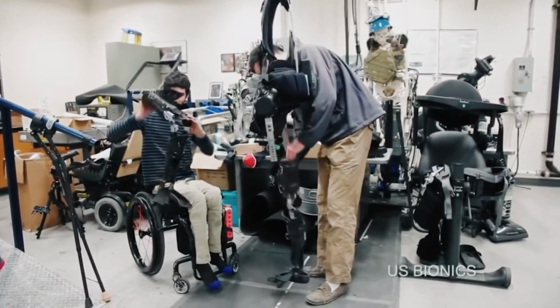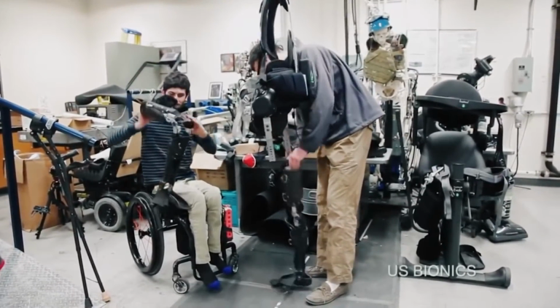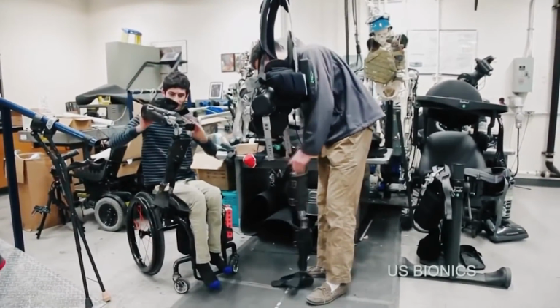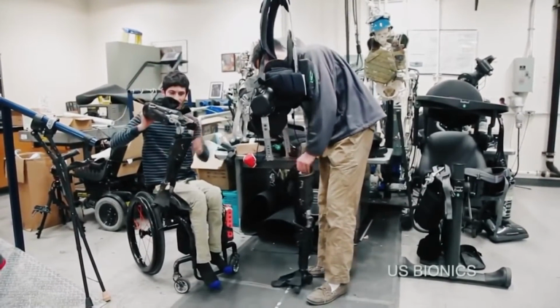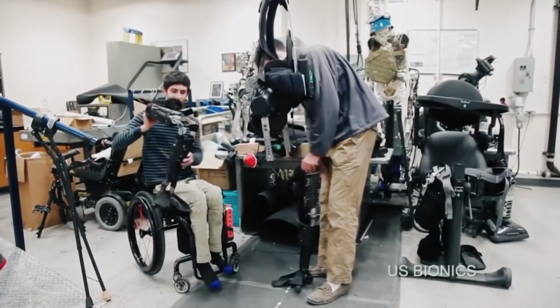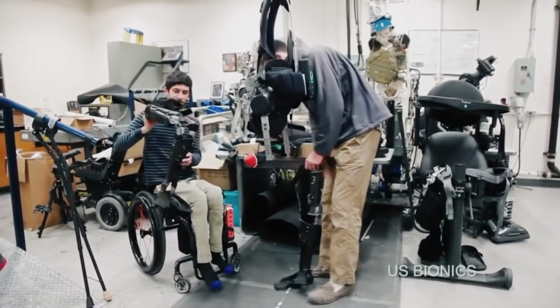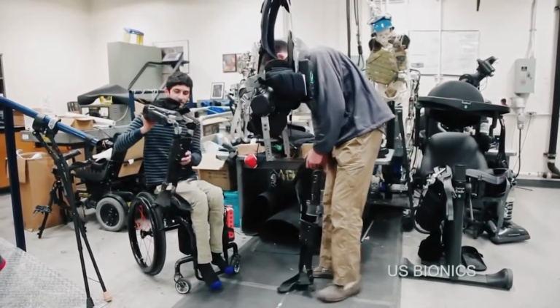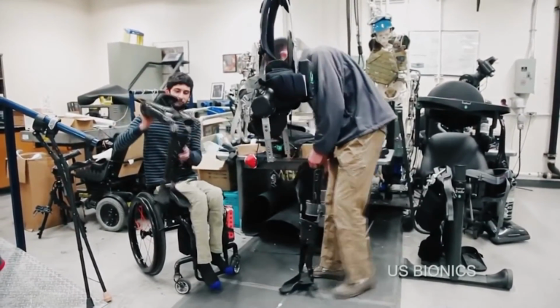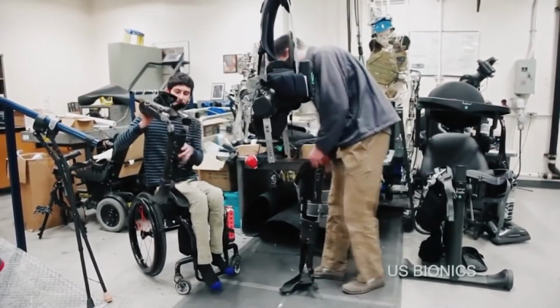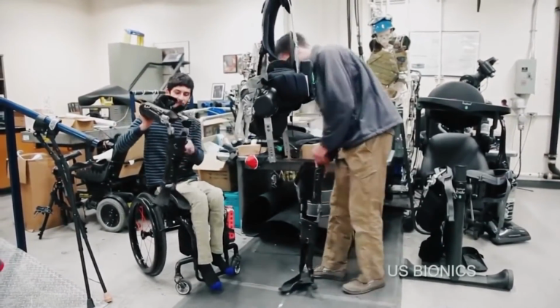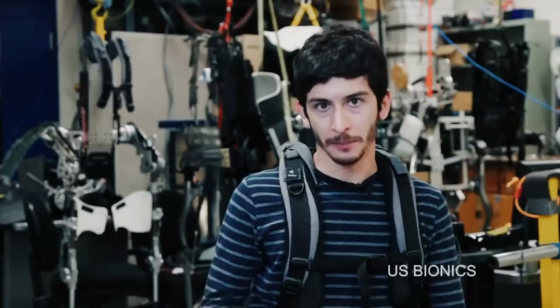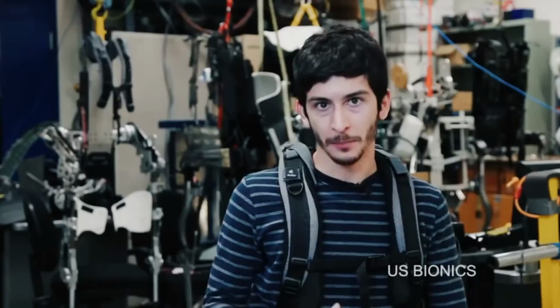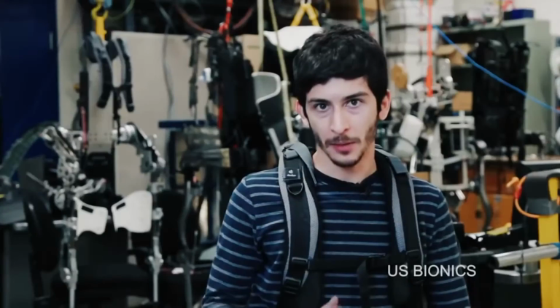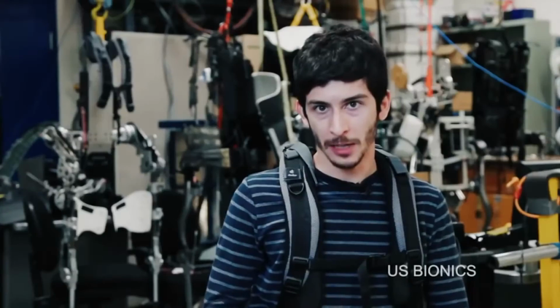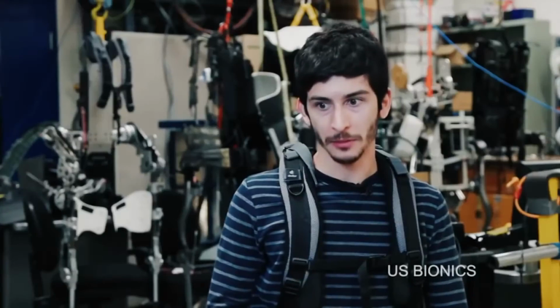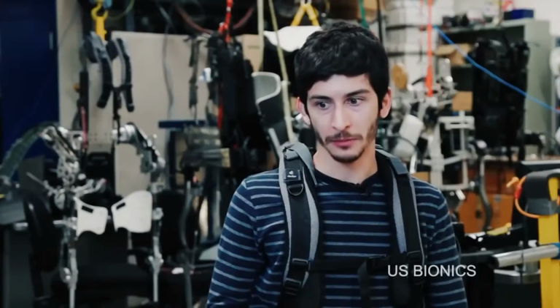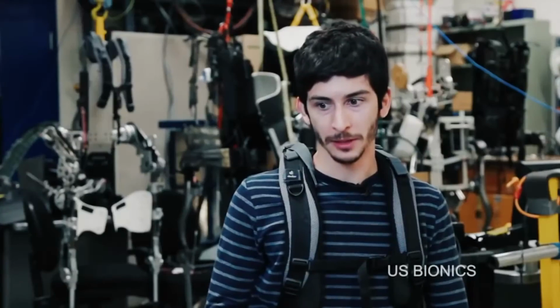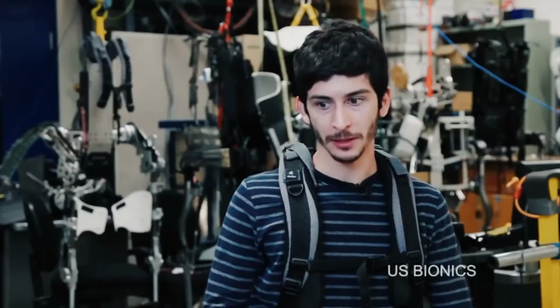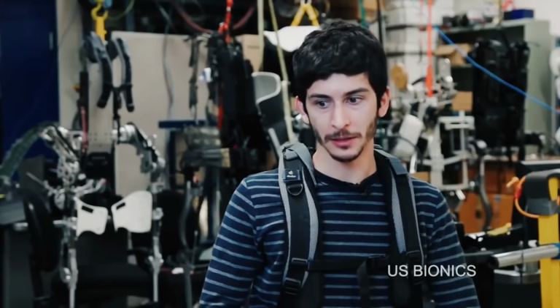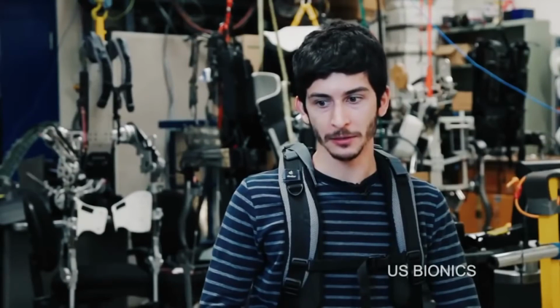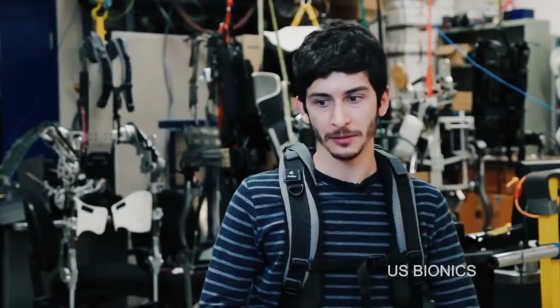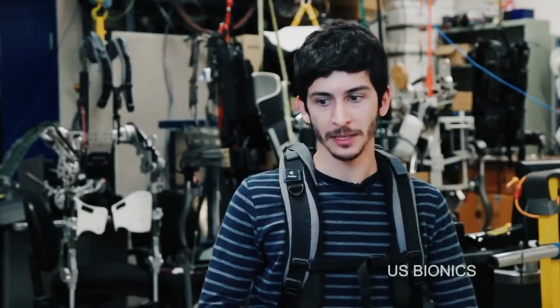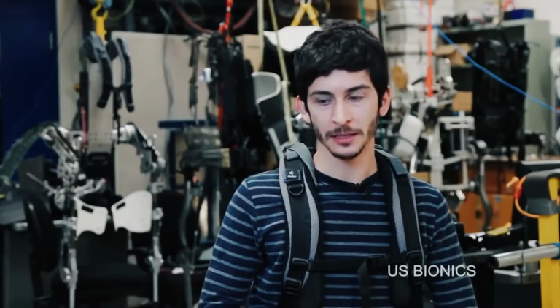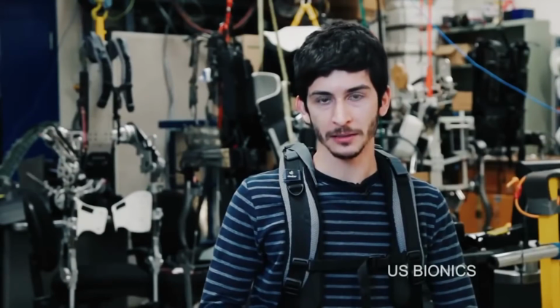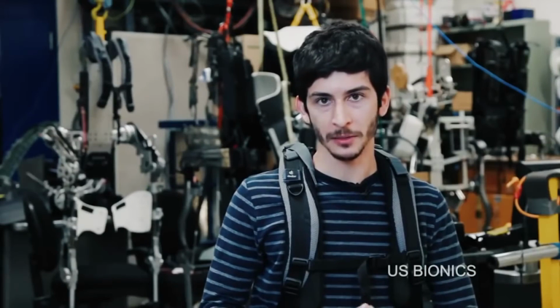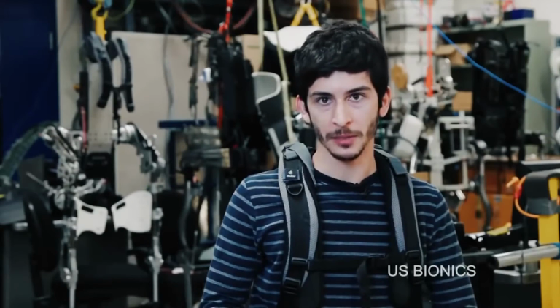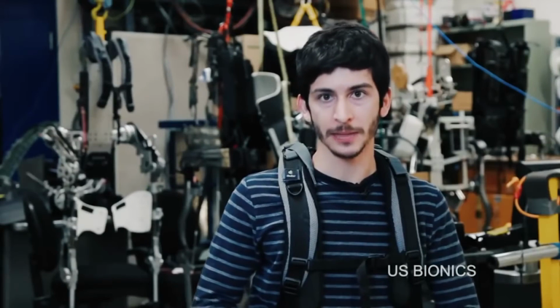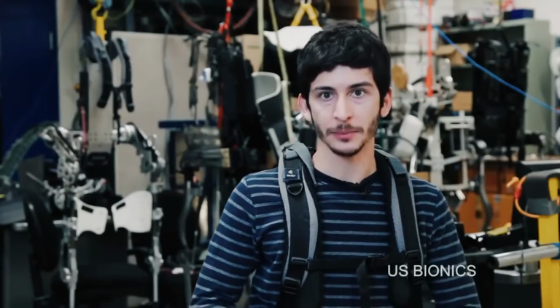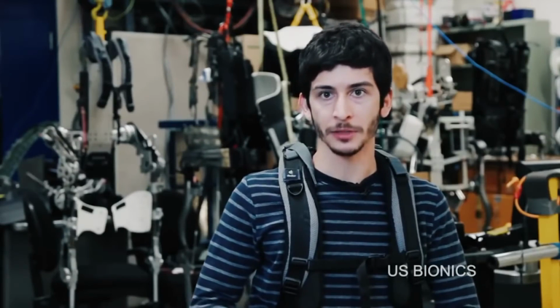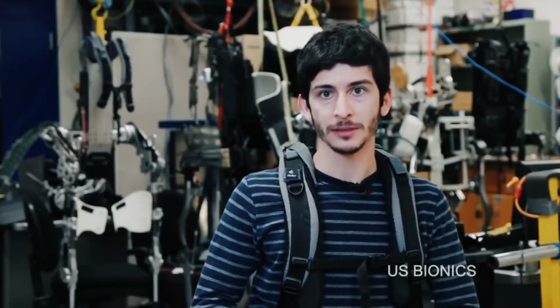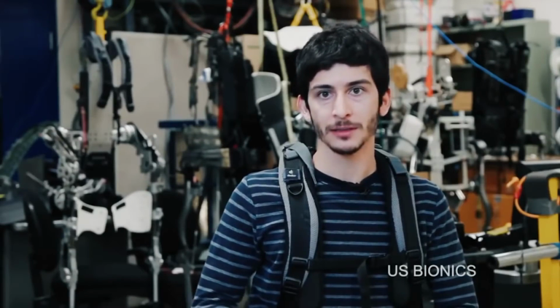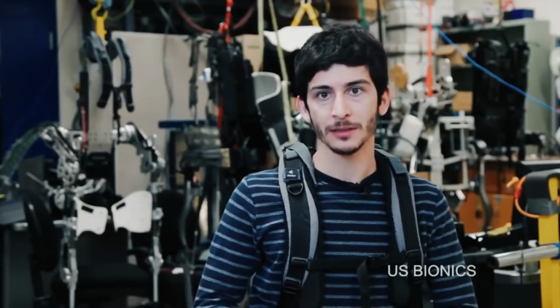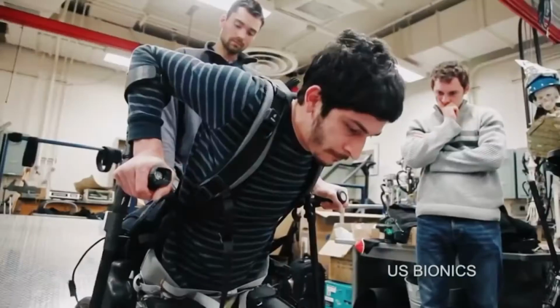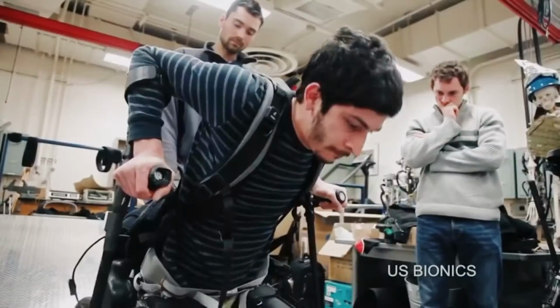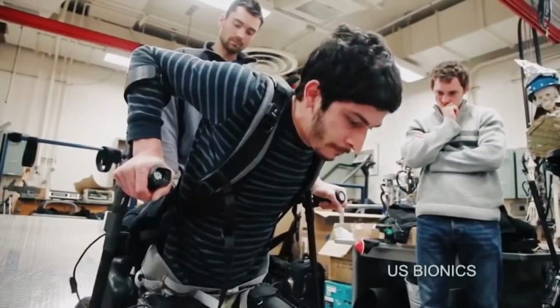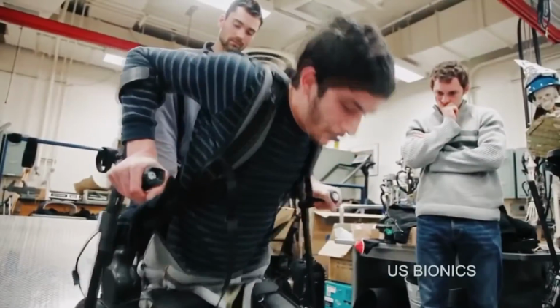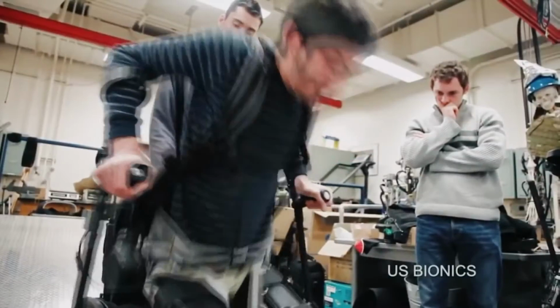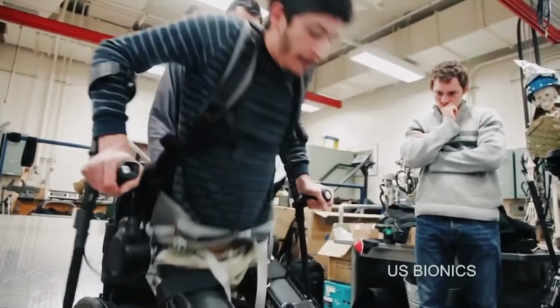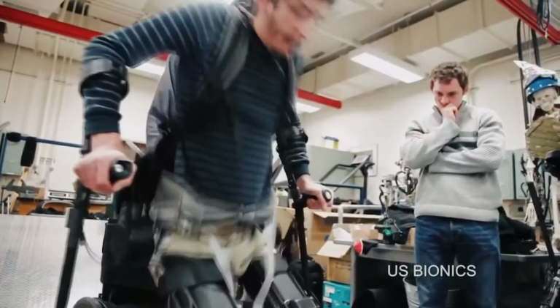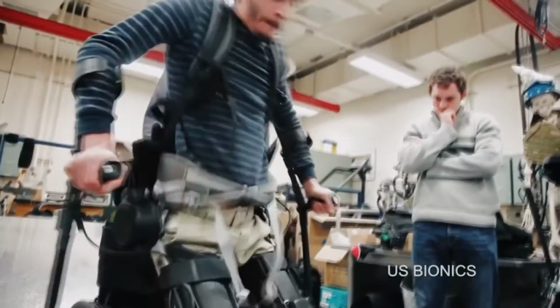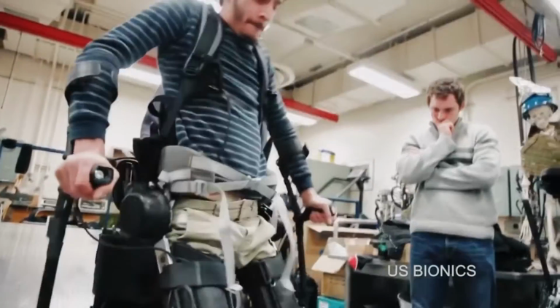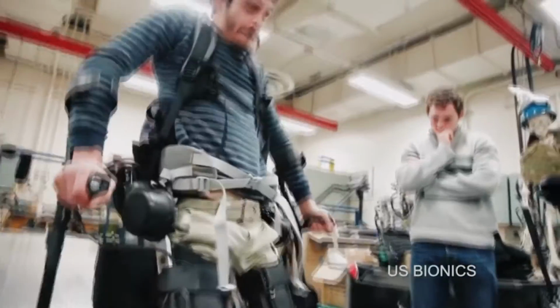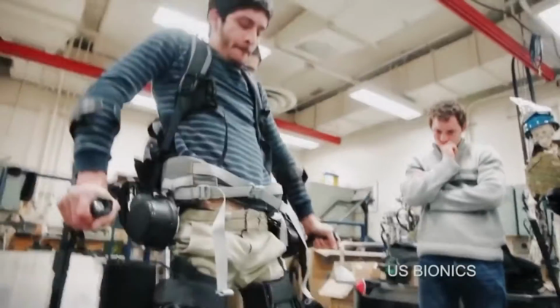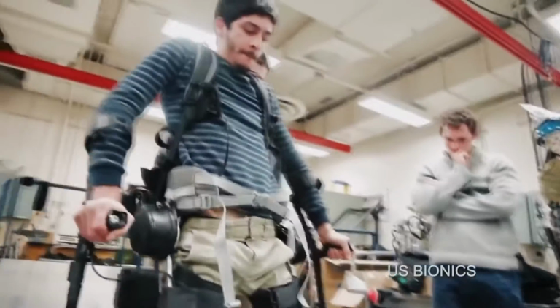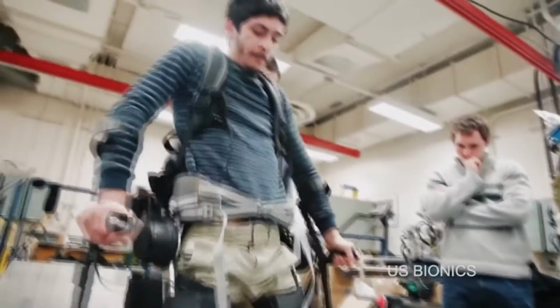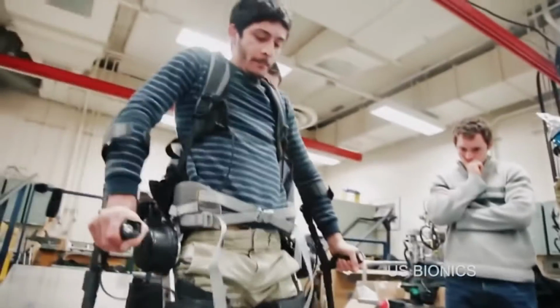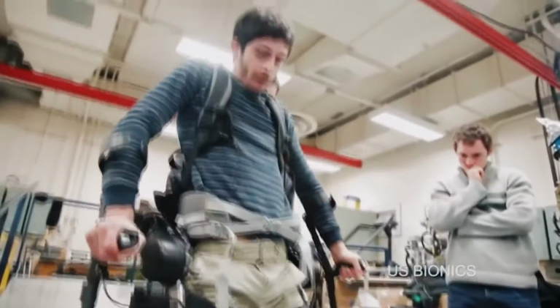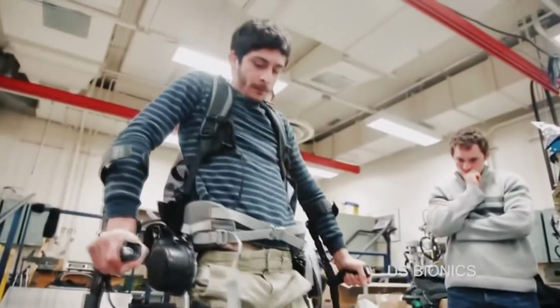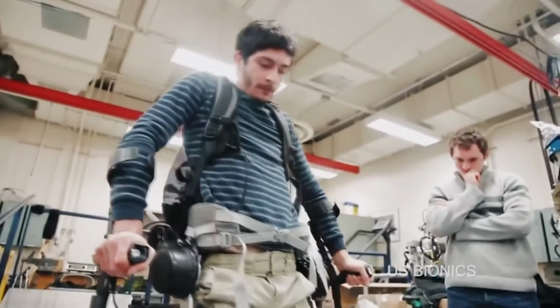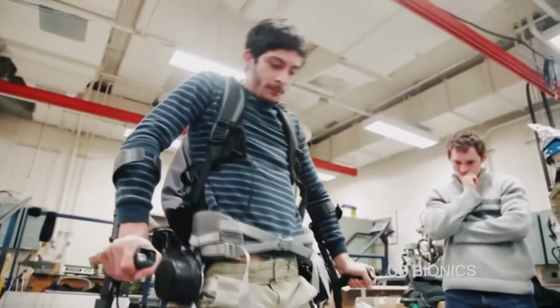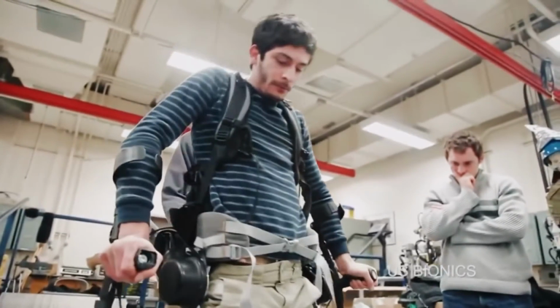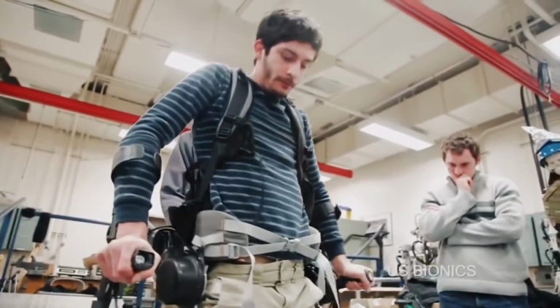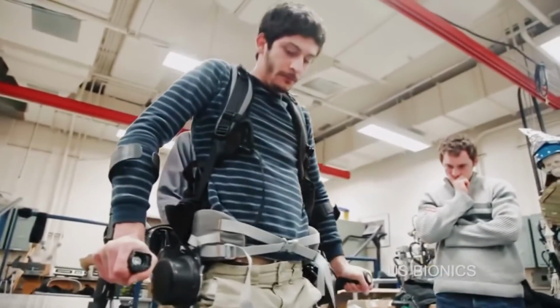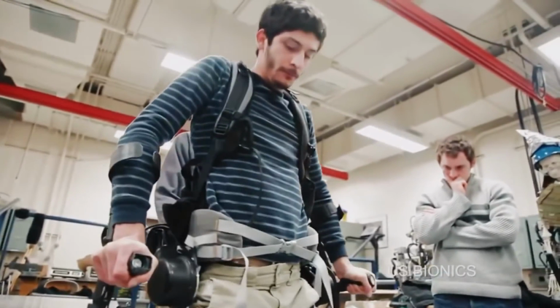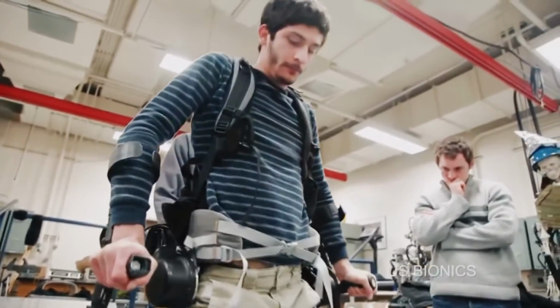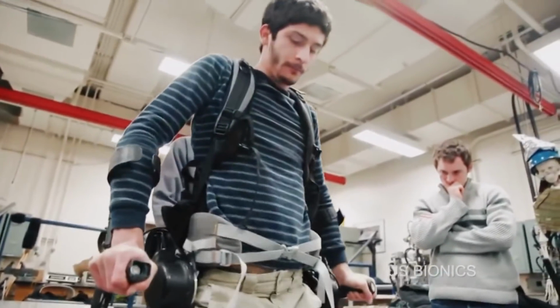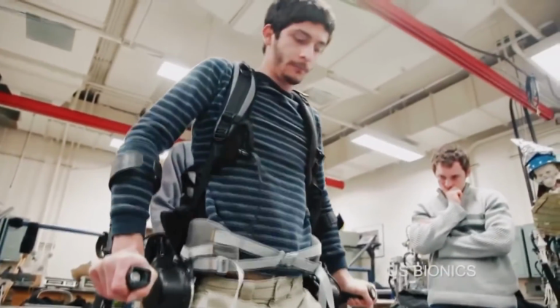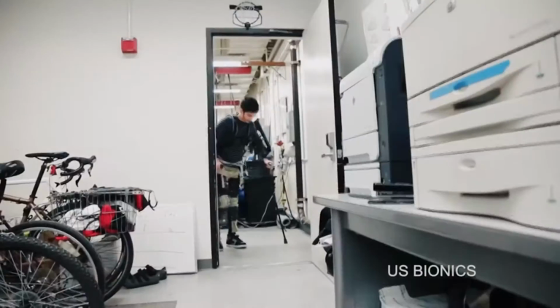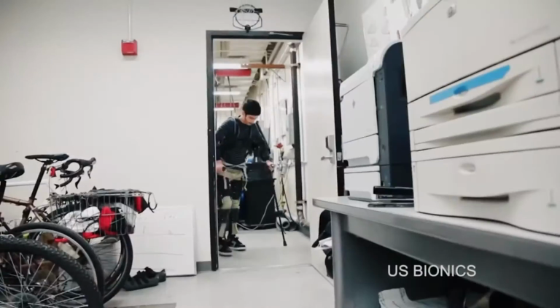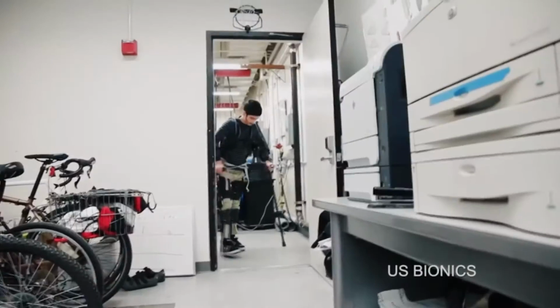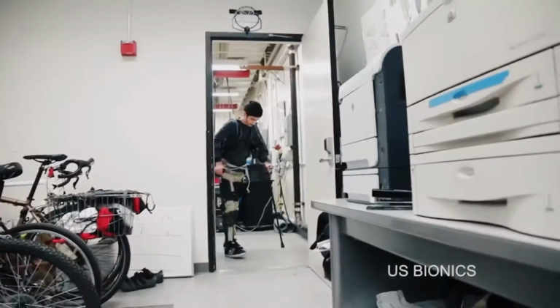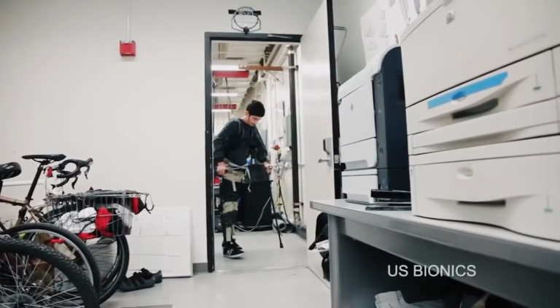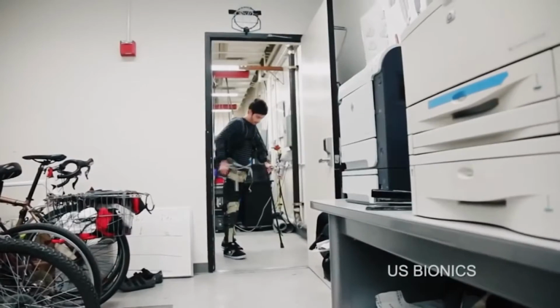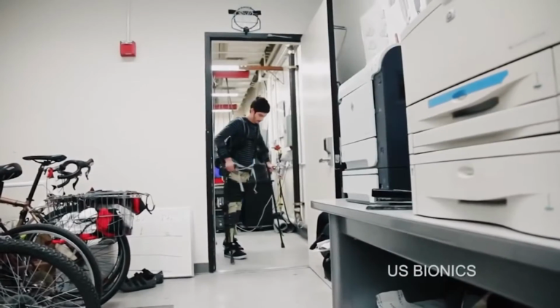The pre-order is already available at the official website of the Suit X company. First deliveries are scheduled for the spring of this year.